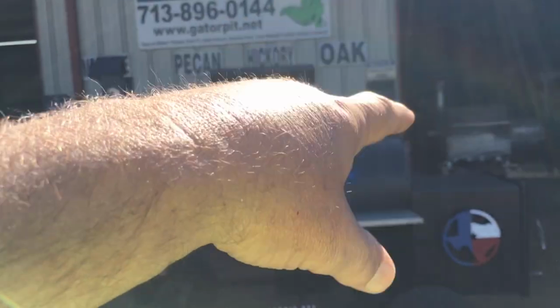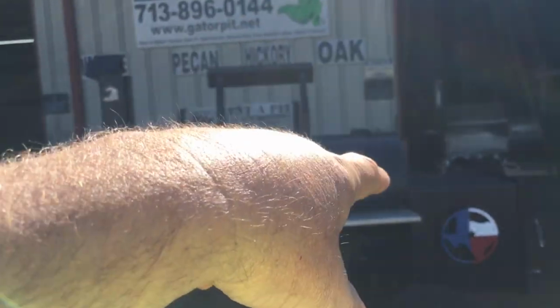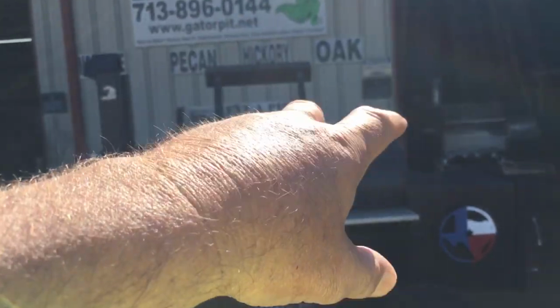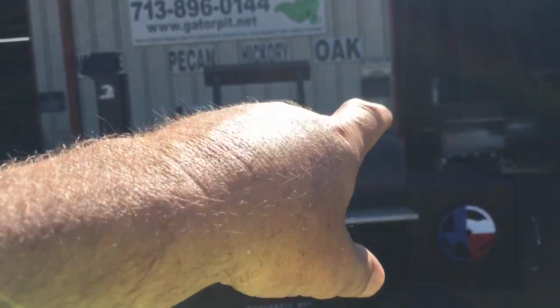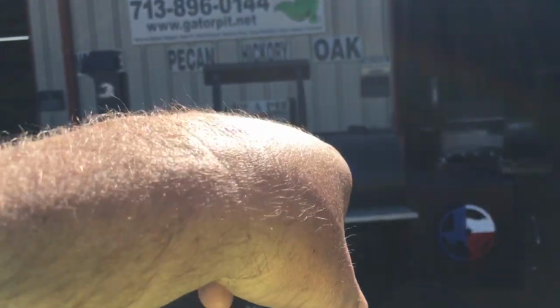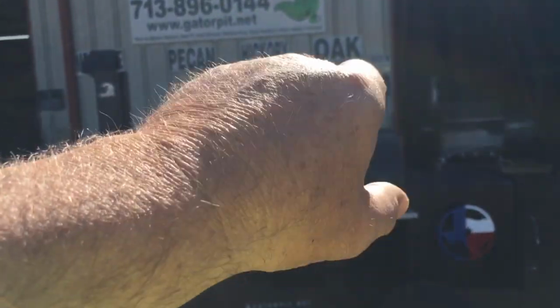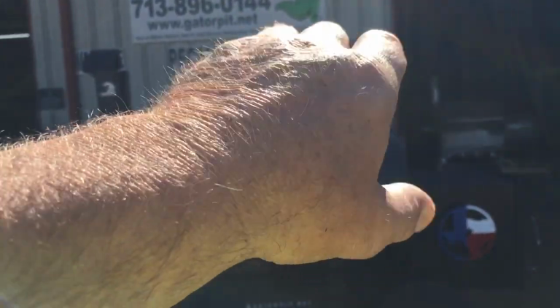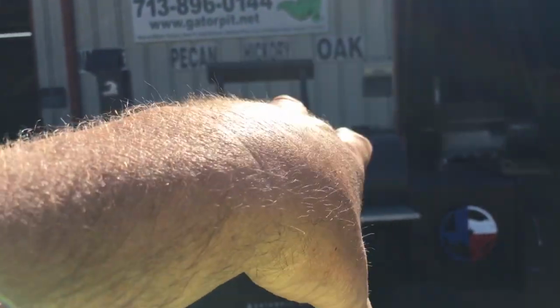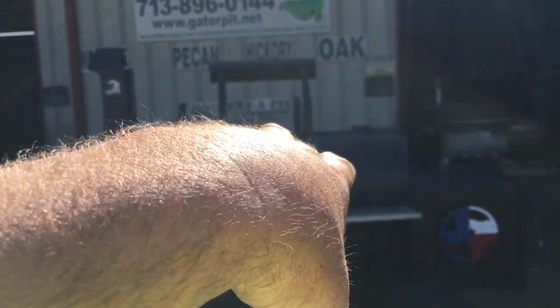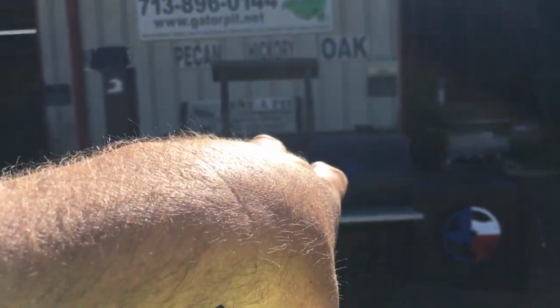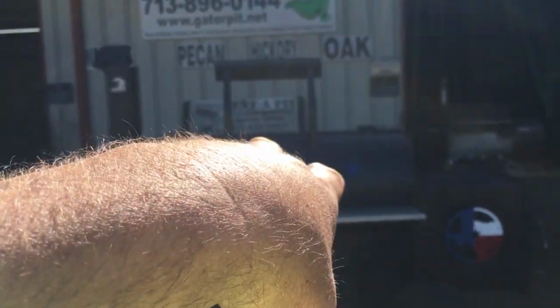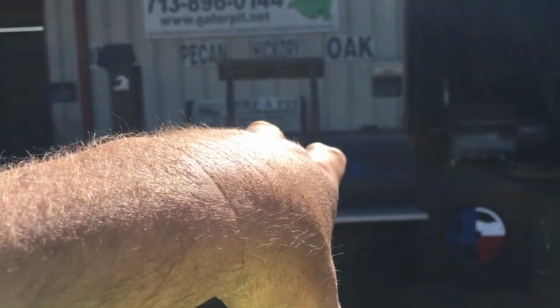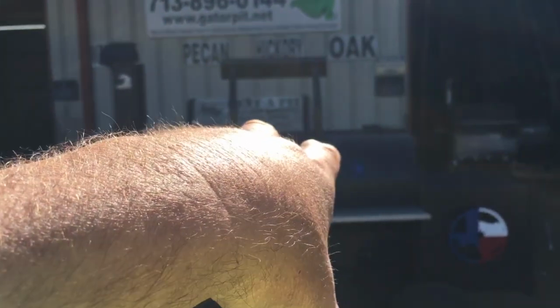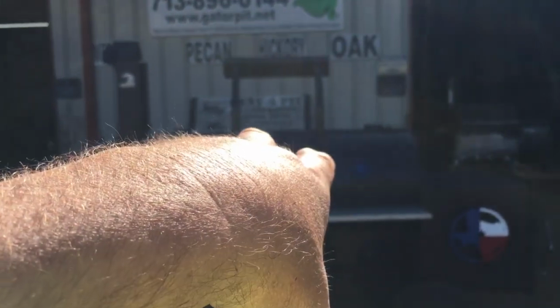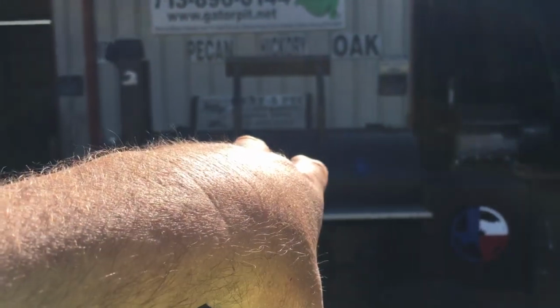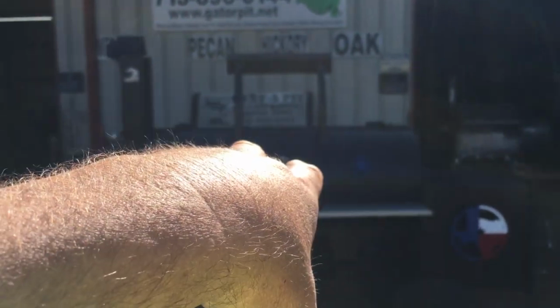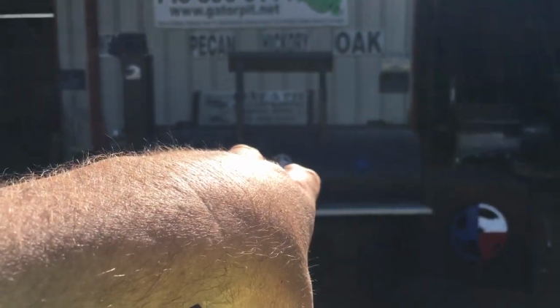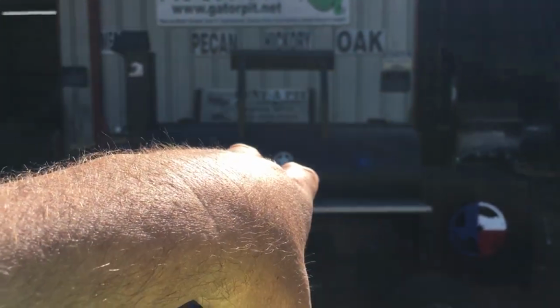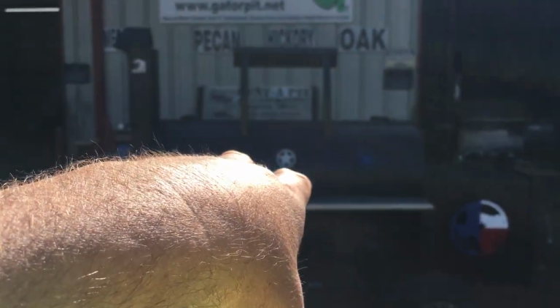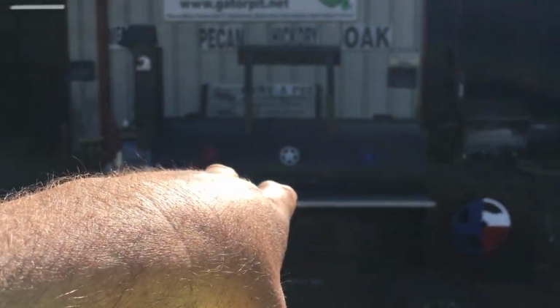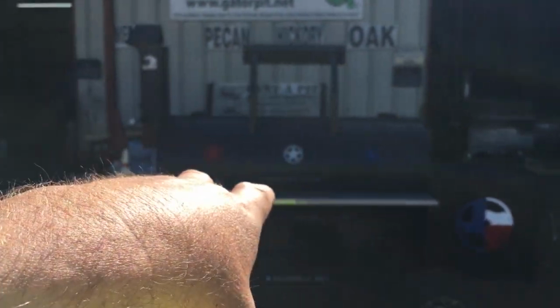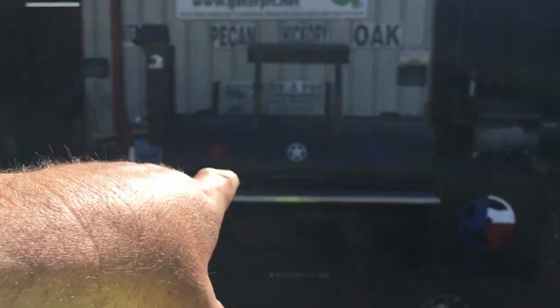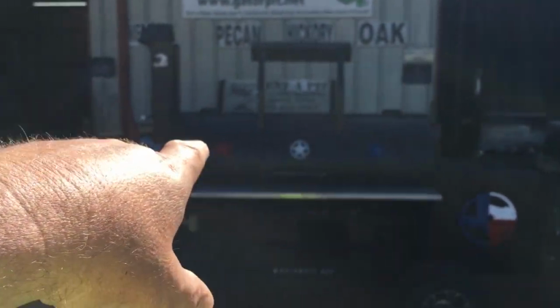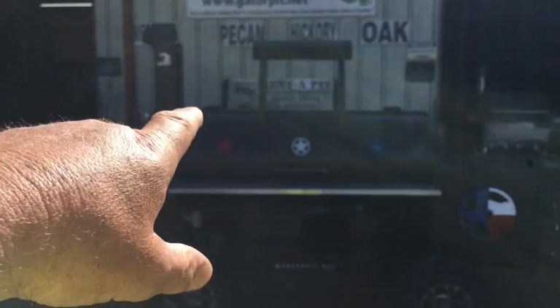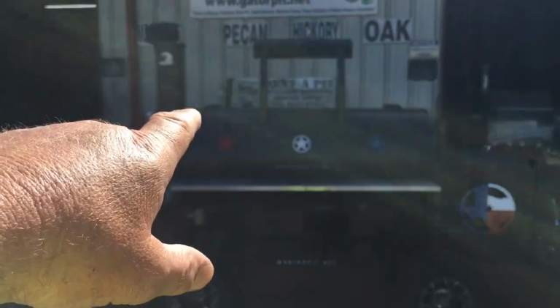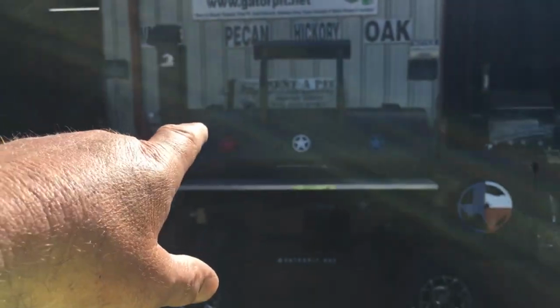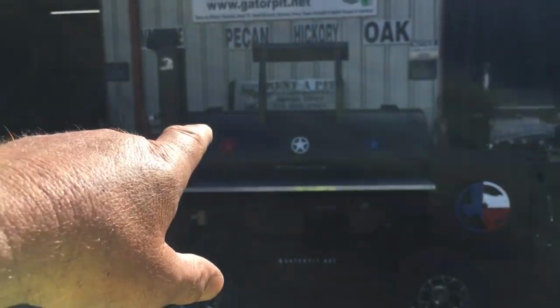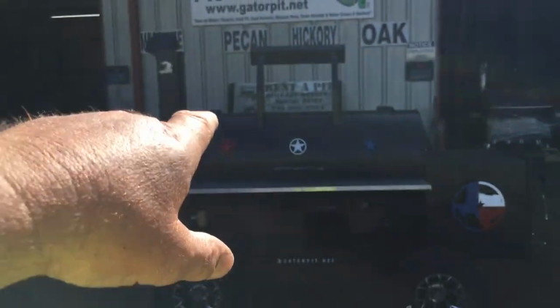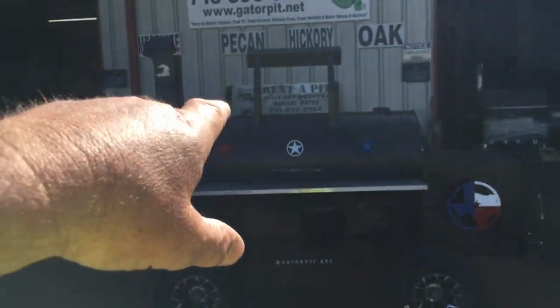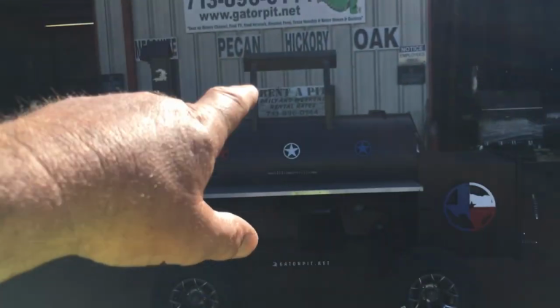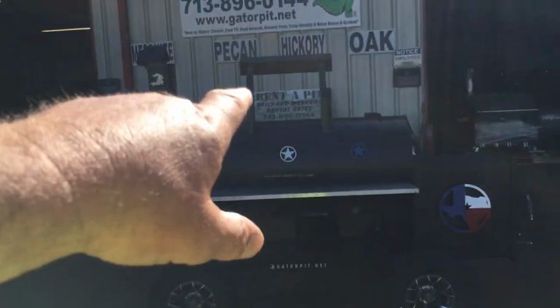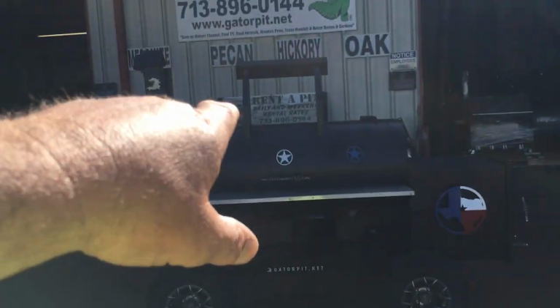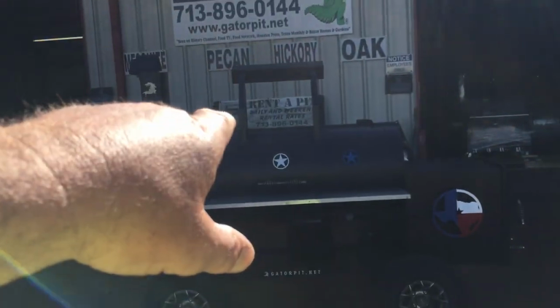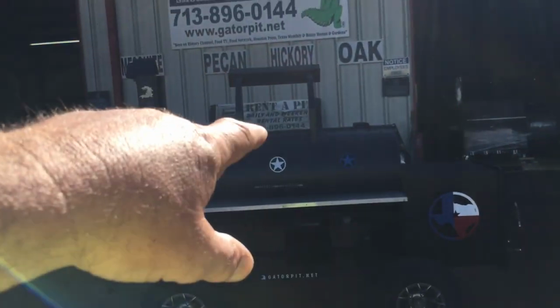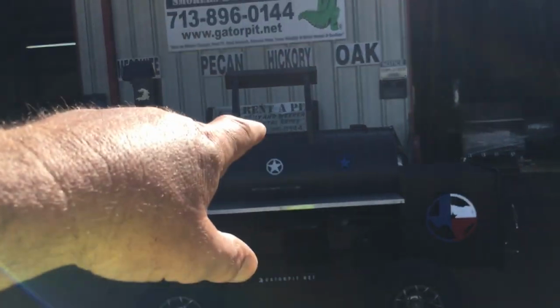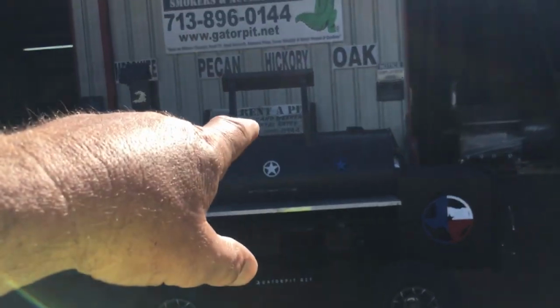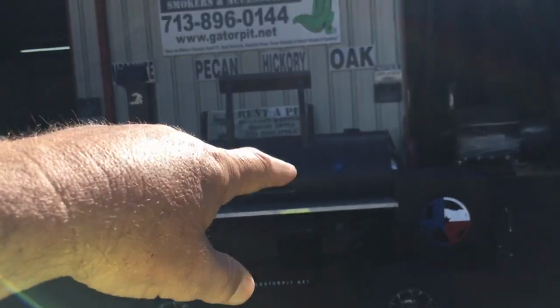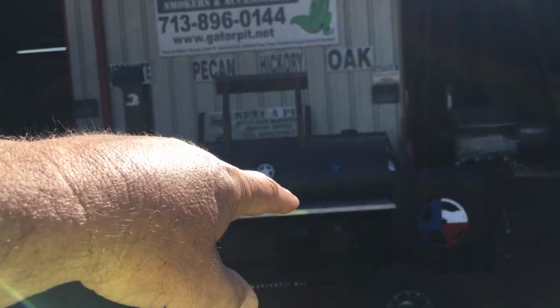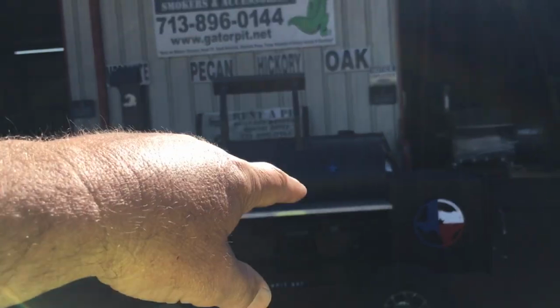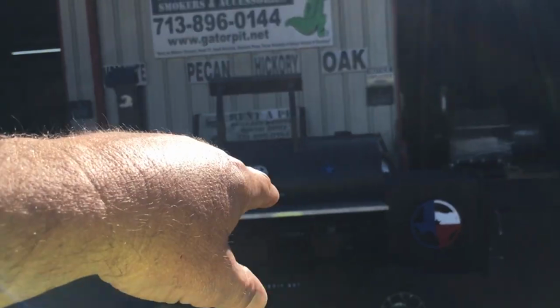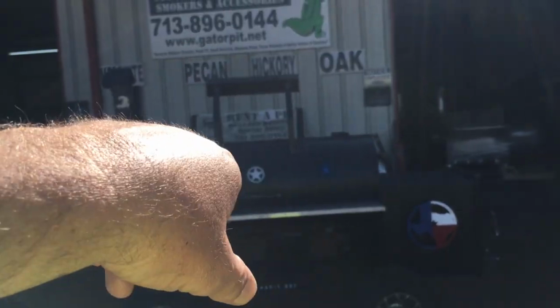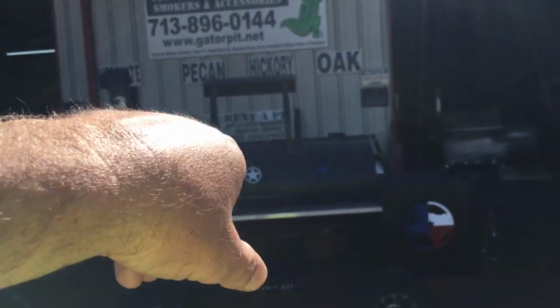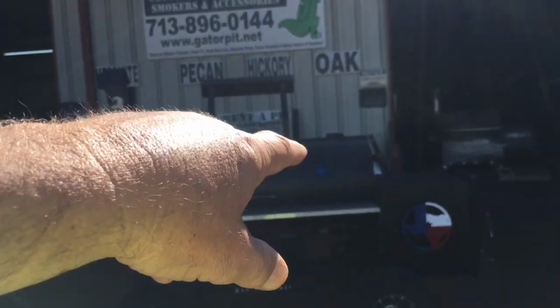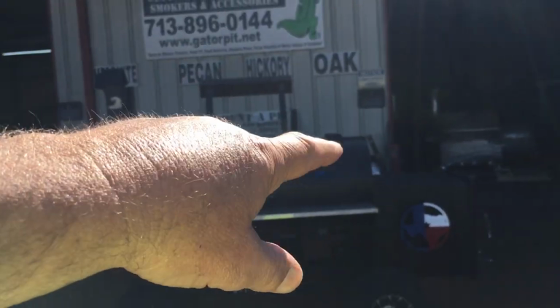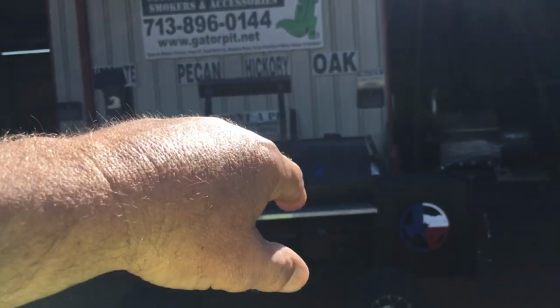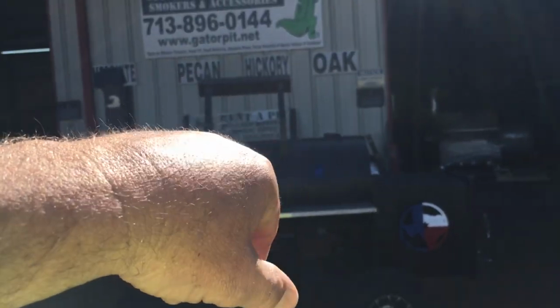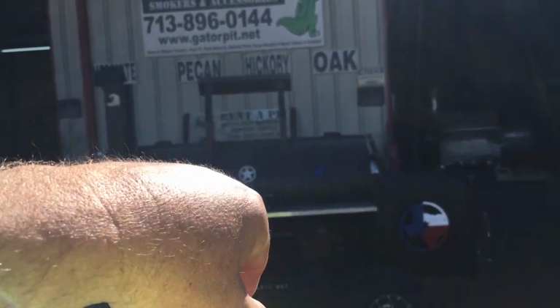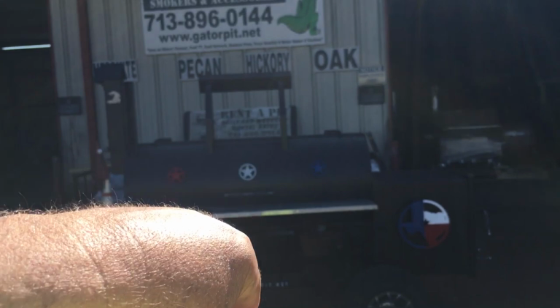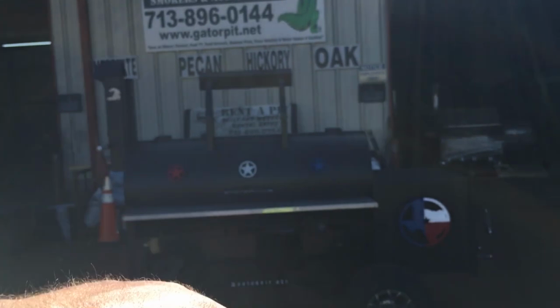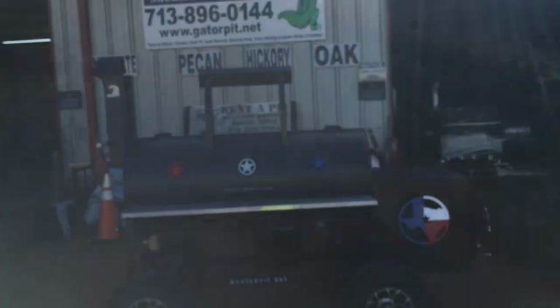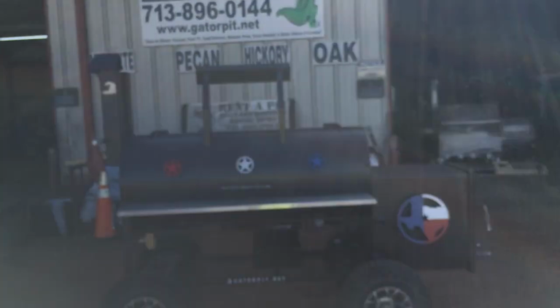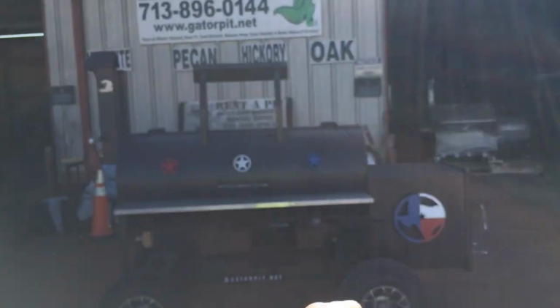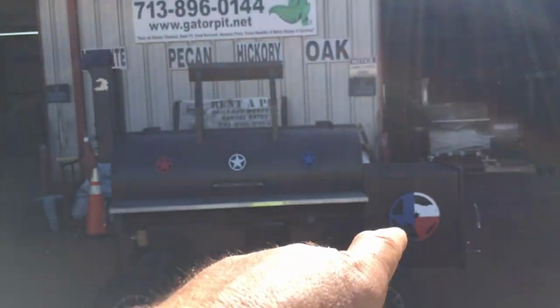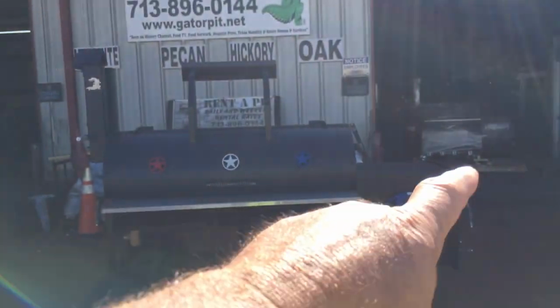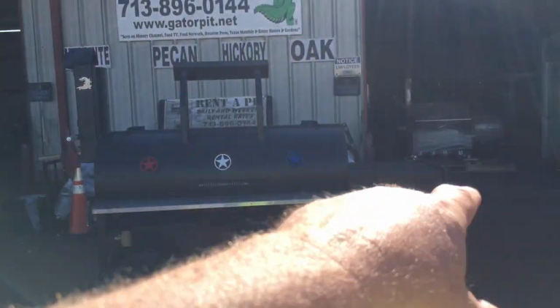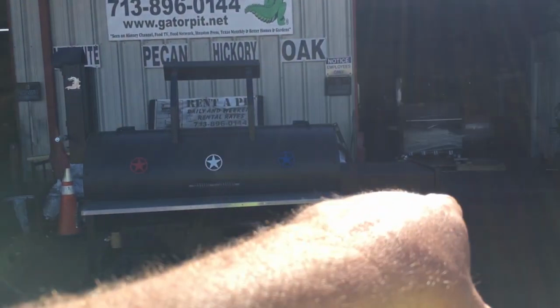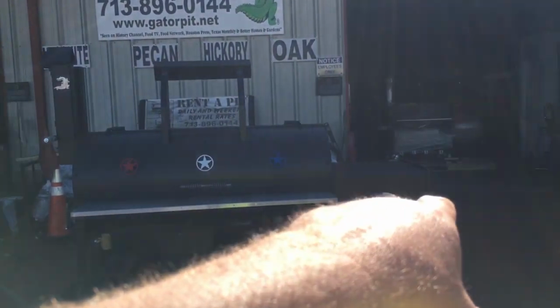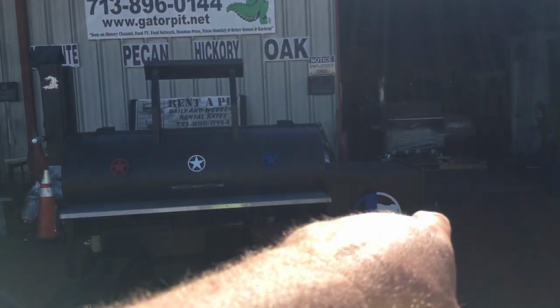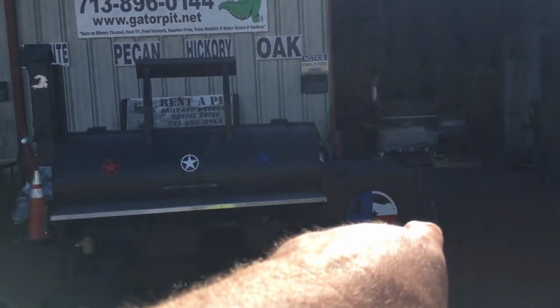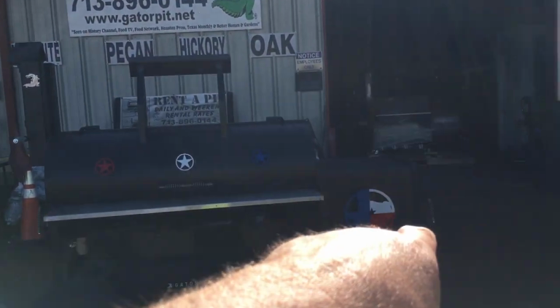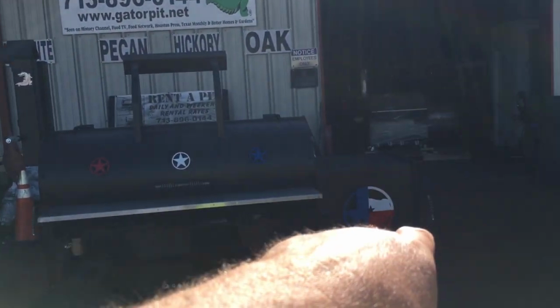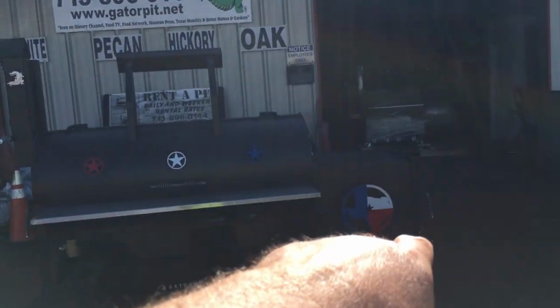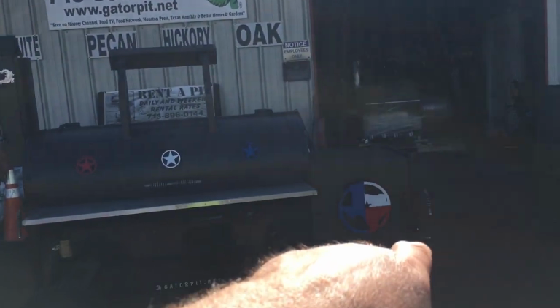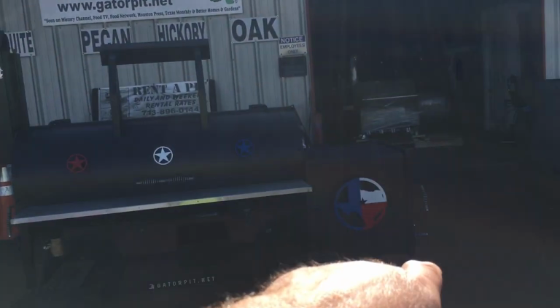They're actually boxed in inside the cooker because we're going to ship this. You got the Texas artwork painted red, white, and blue. We got more artwork on the firebox.